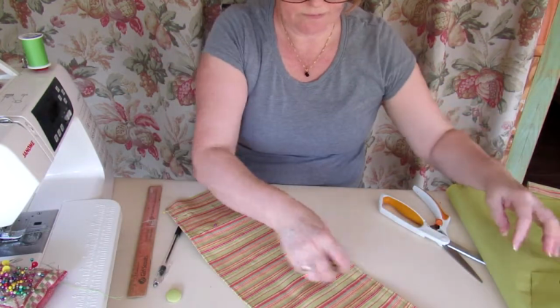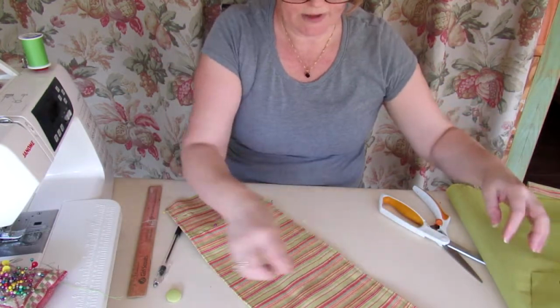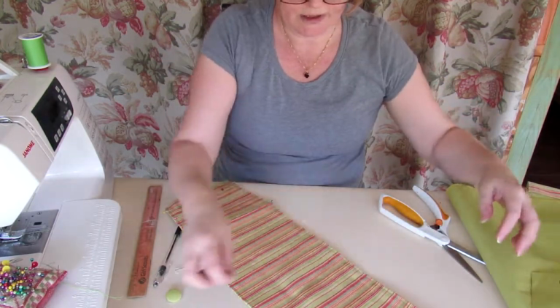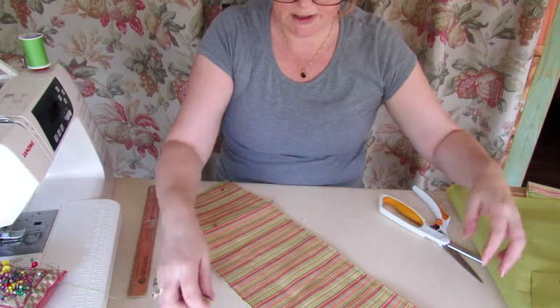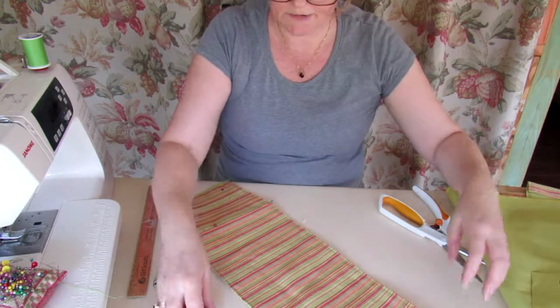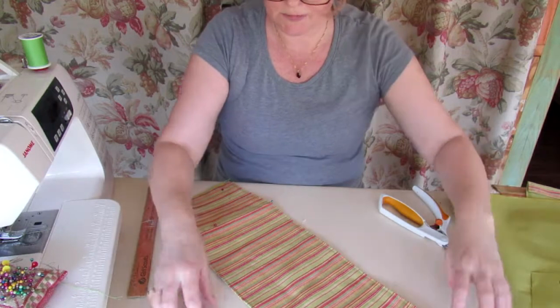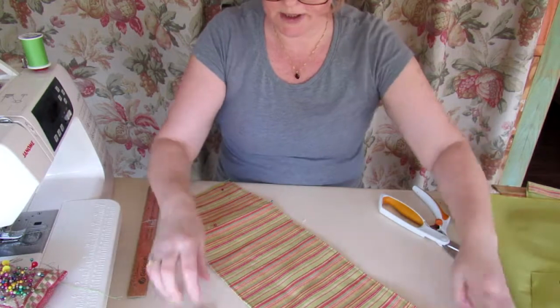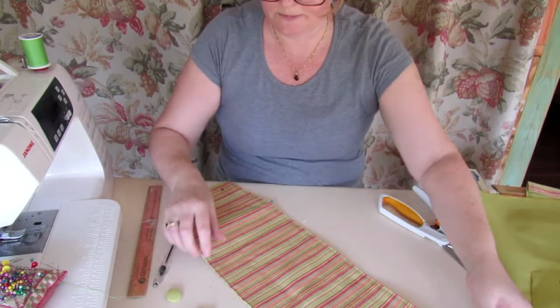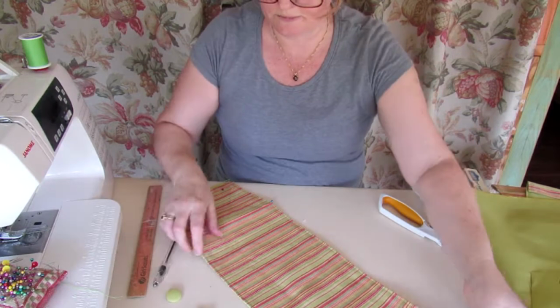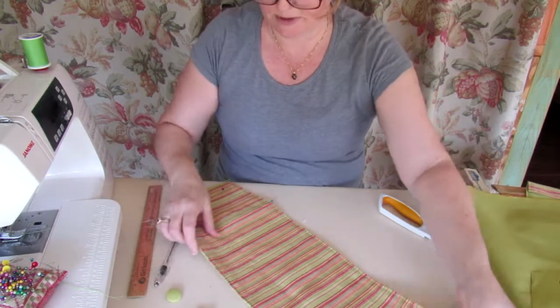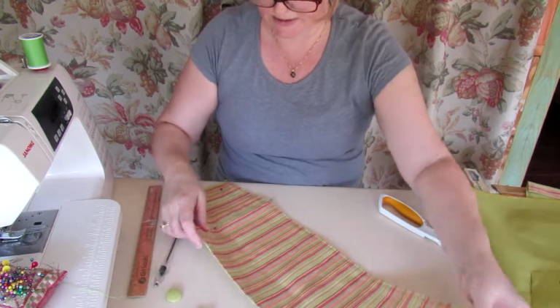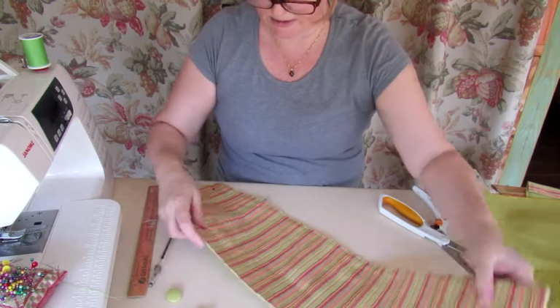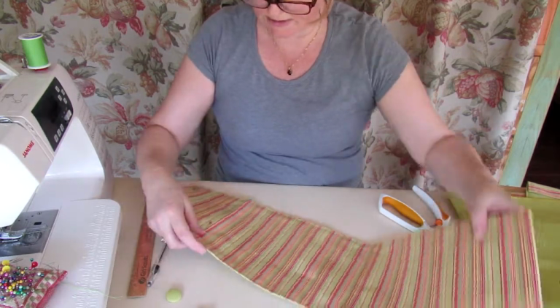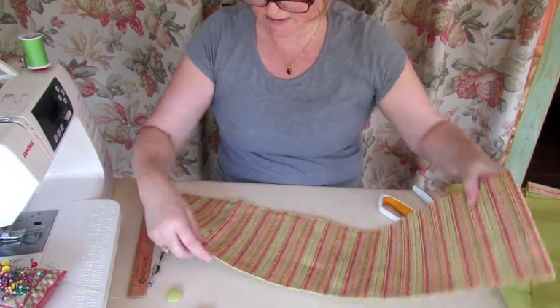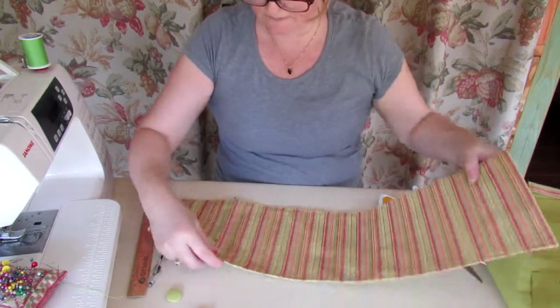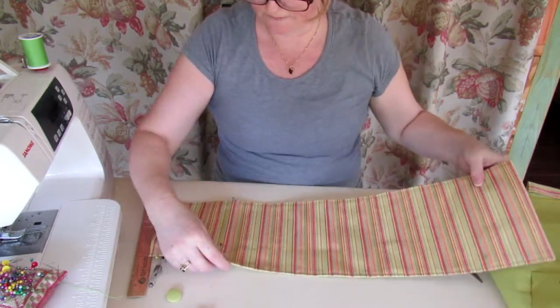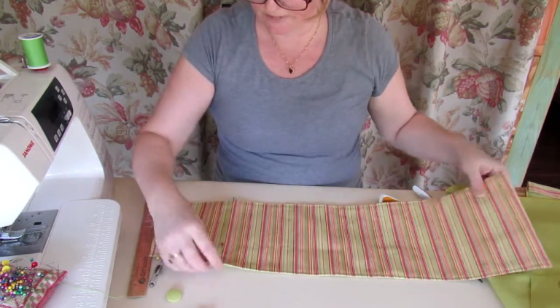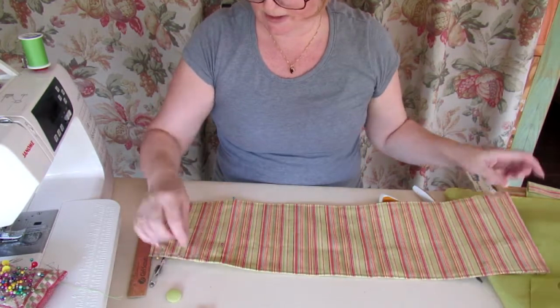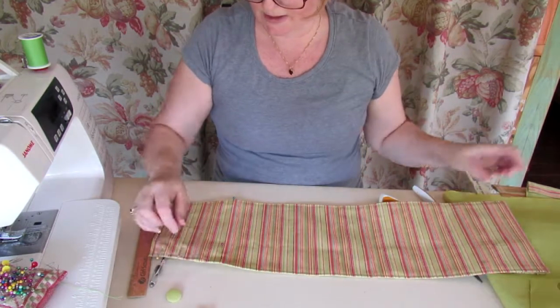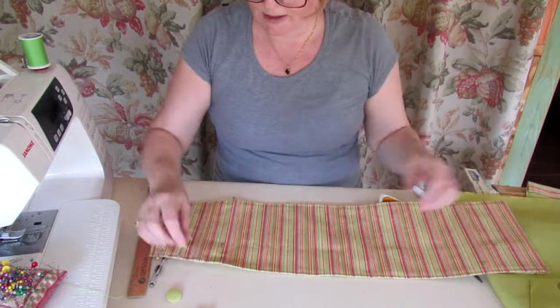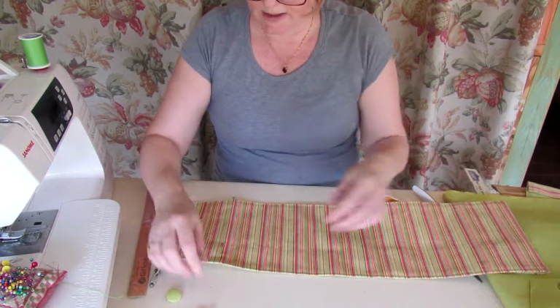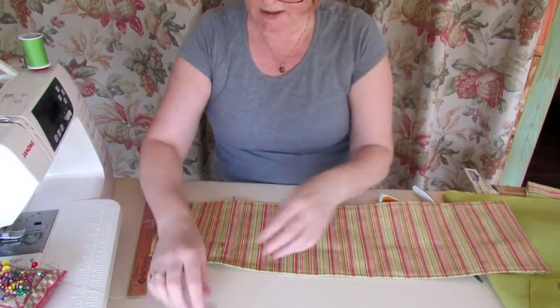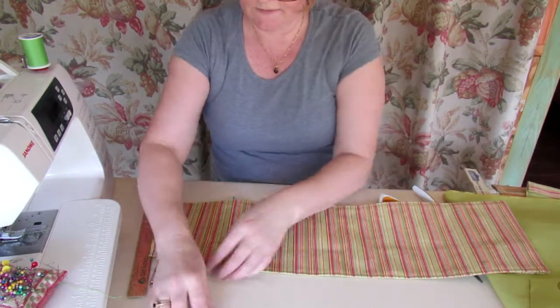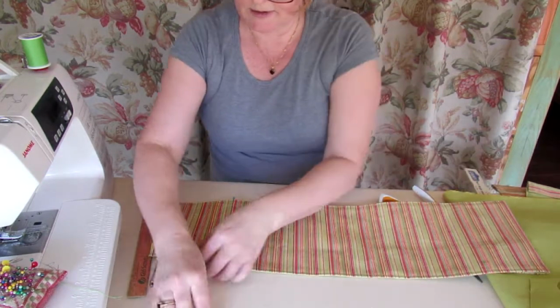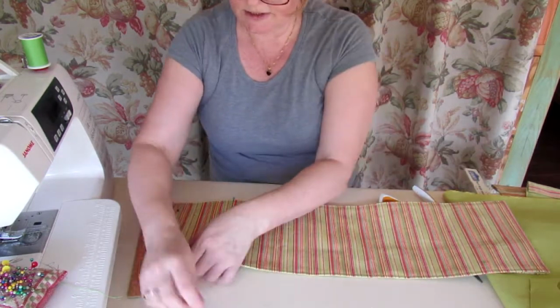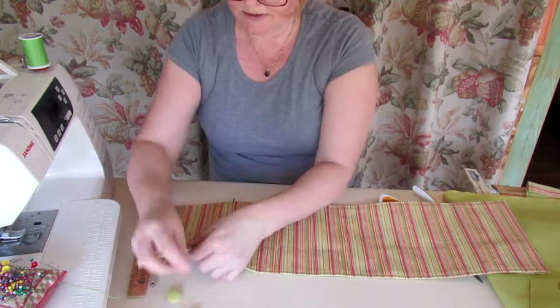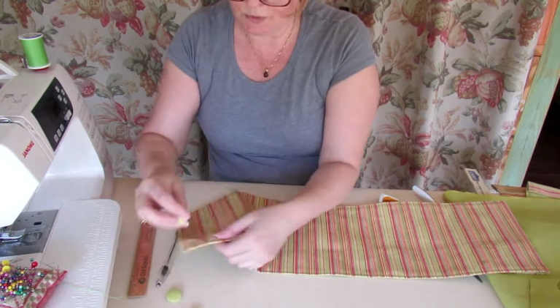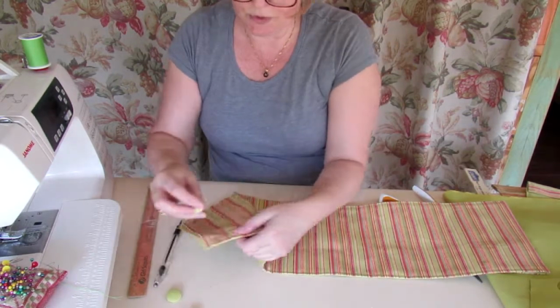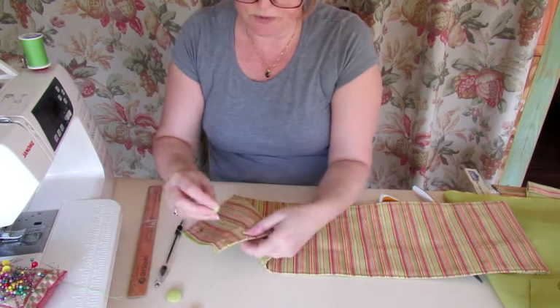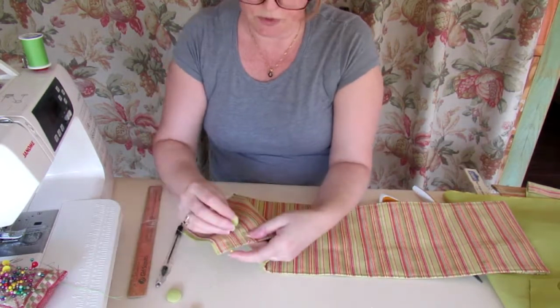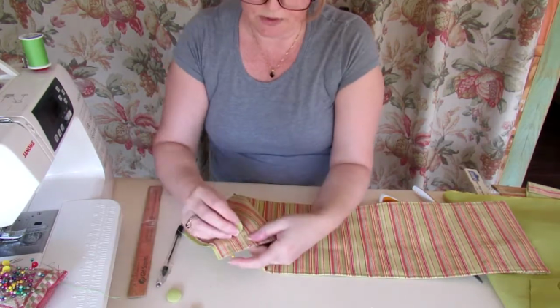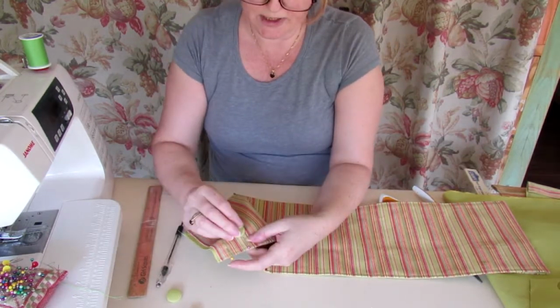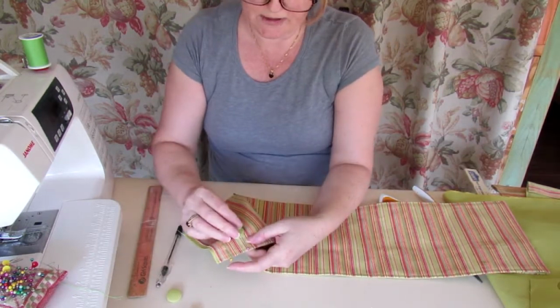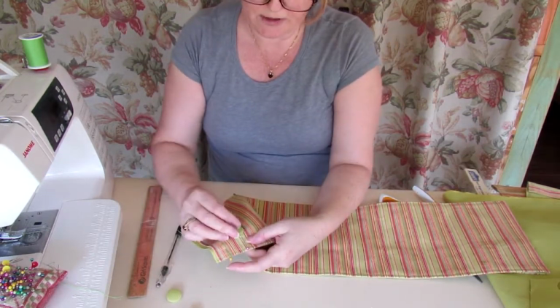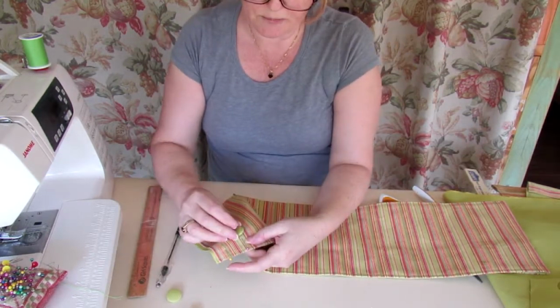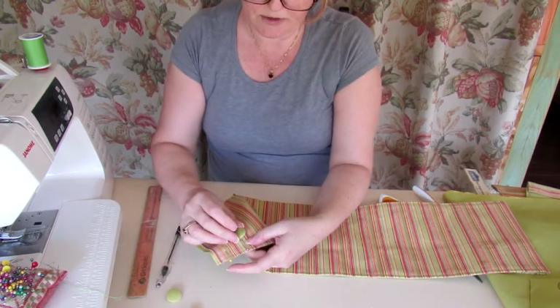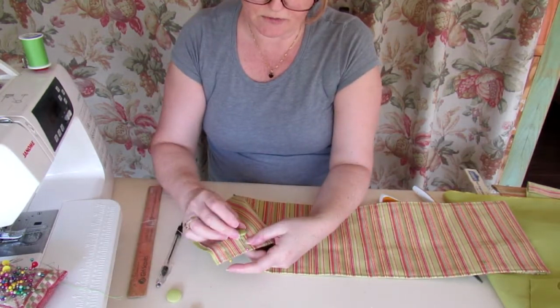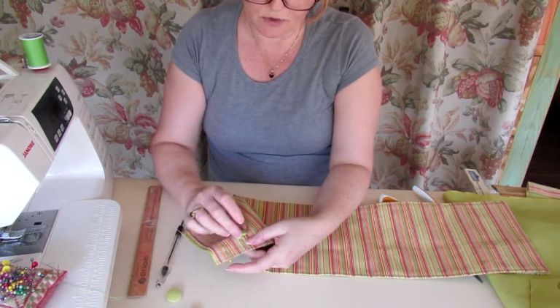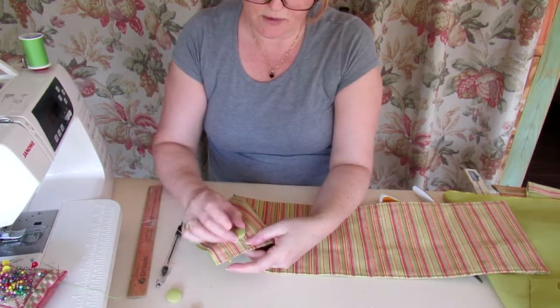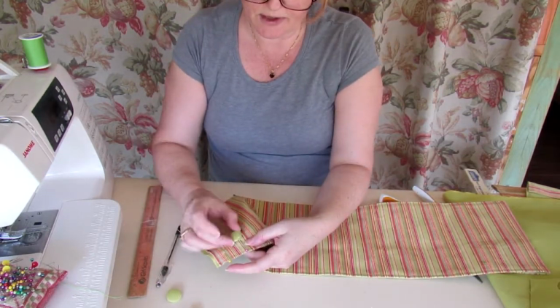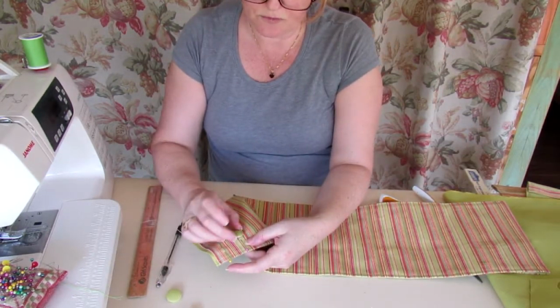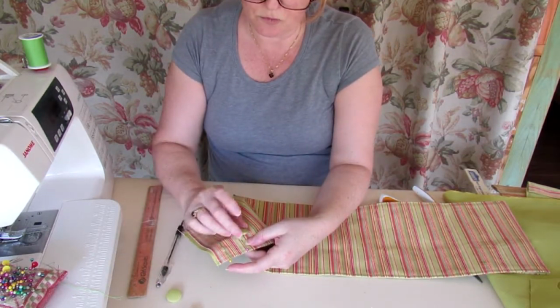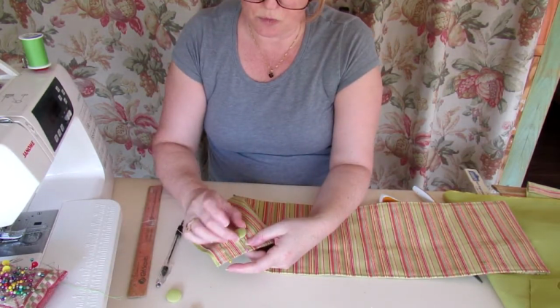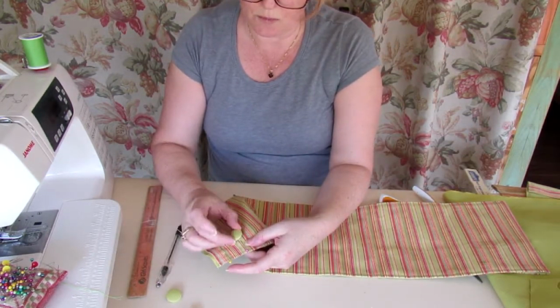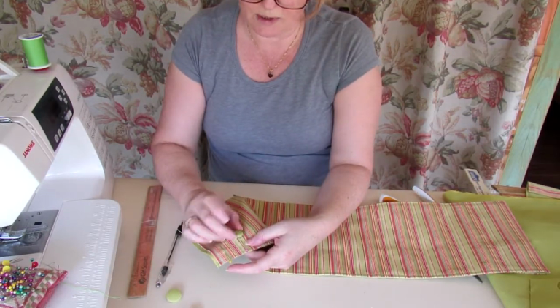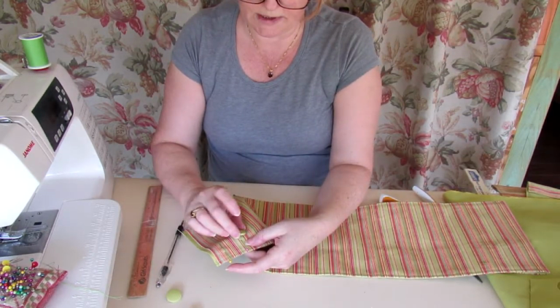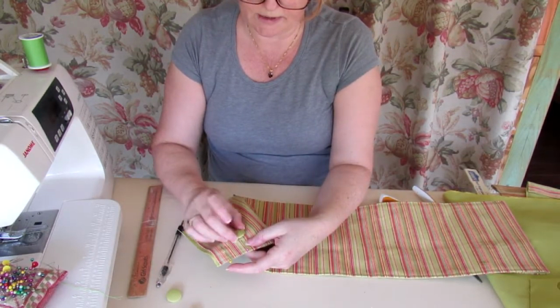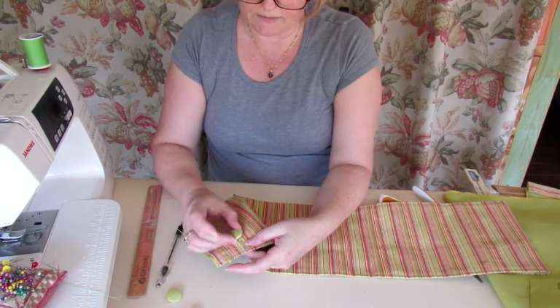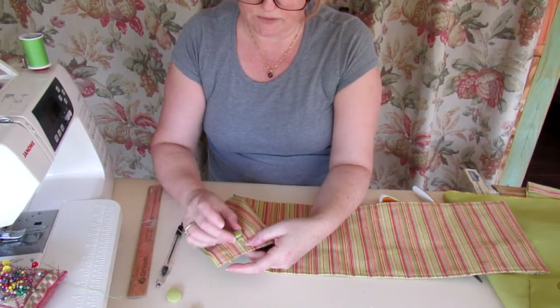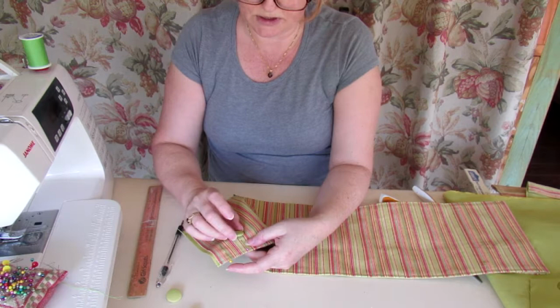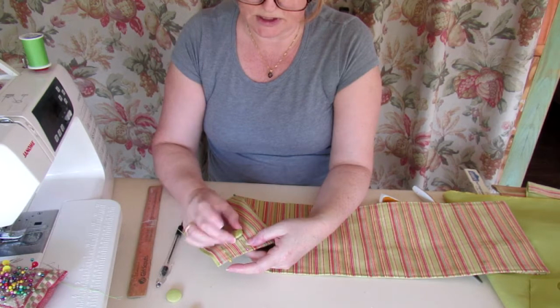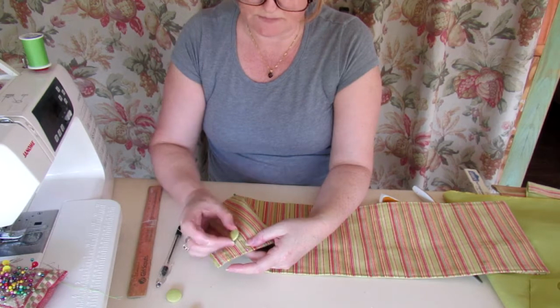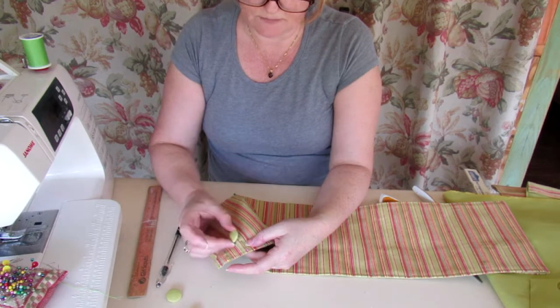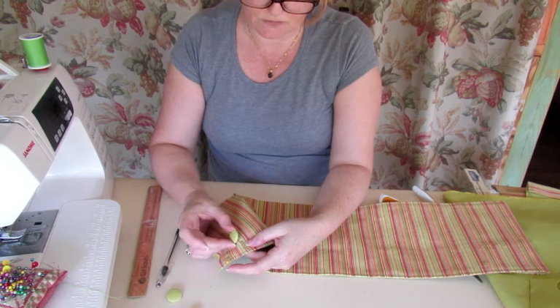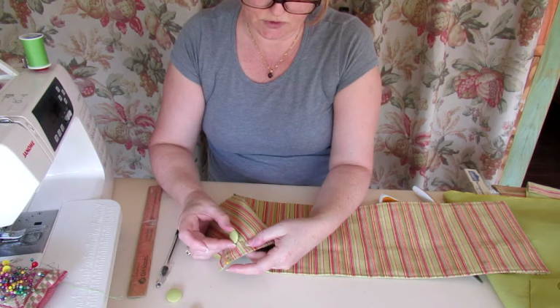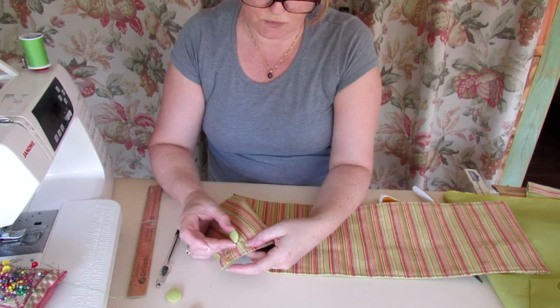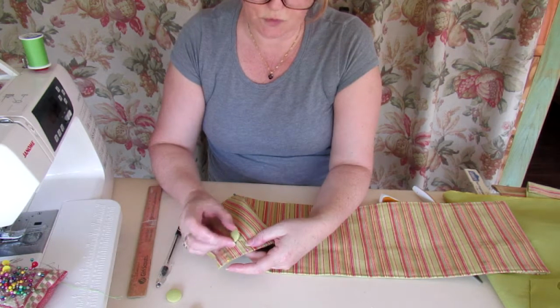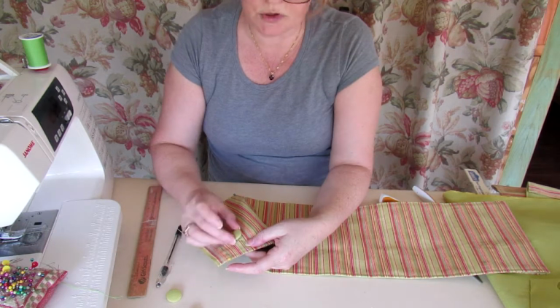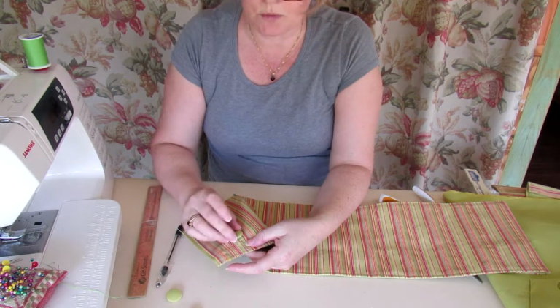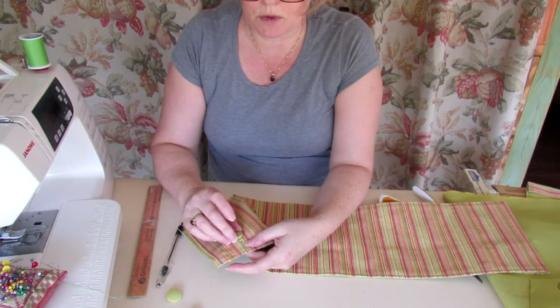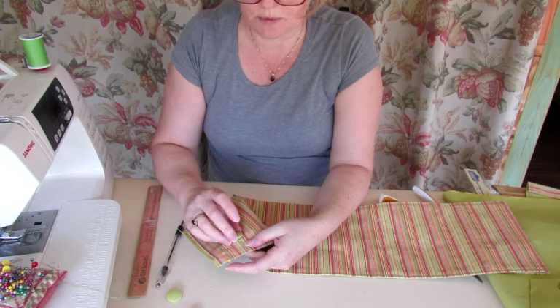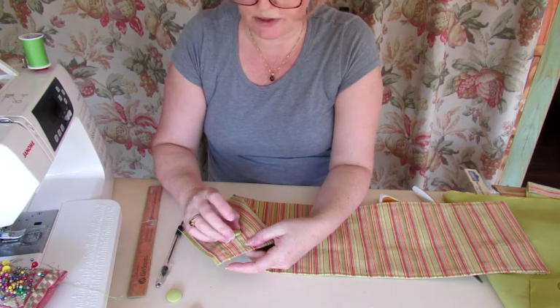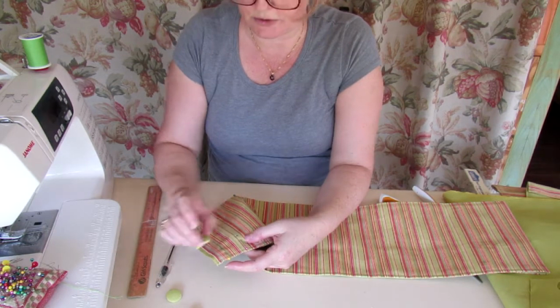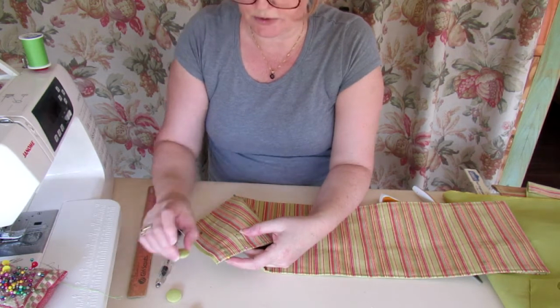I have my buttons, and if I just put them on there they'll be quite wobbly, which I don't want — I want them to look firm.